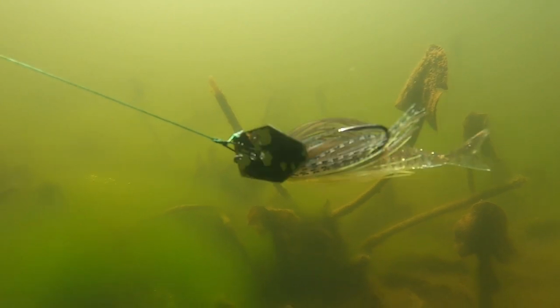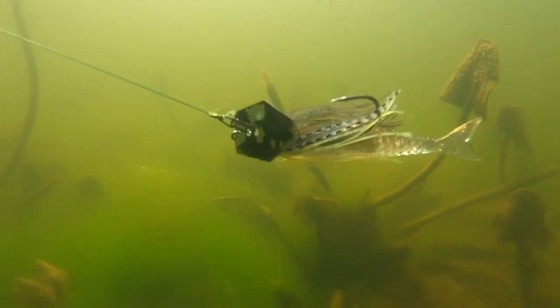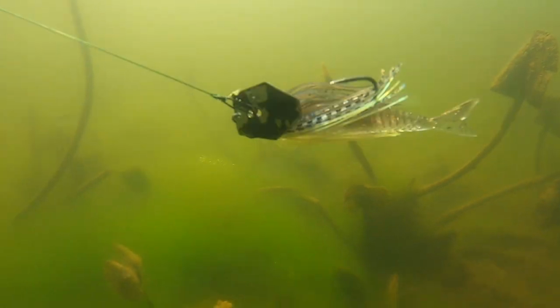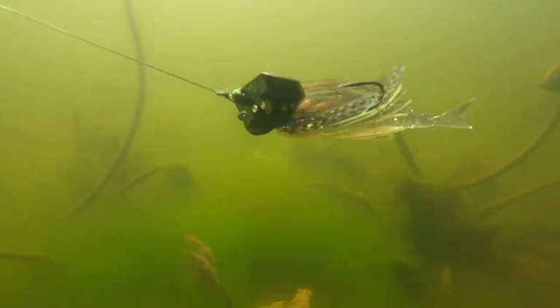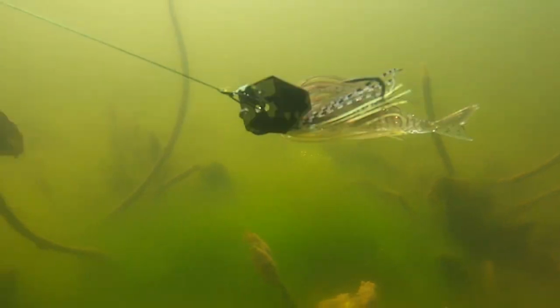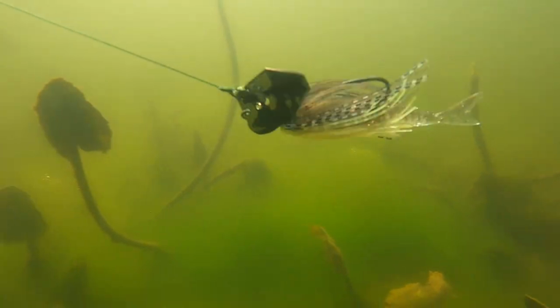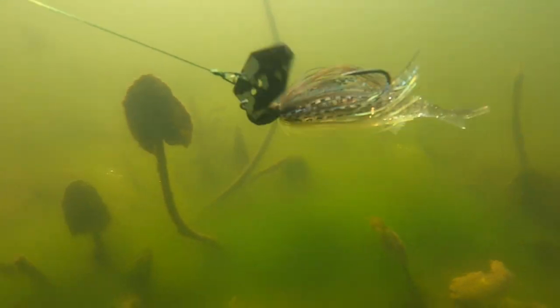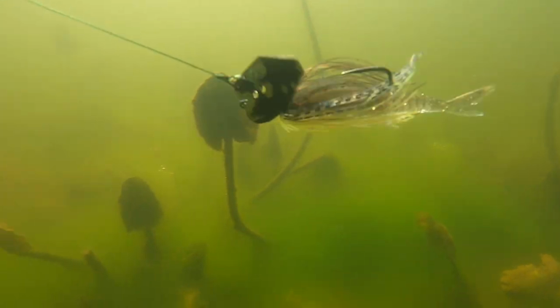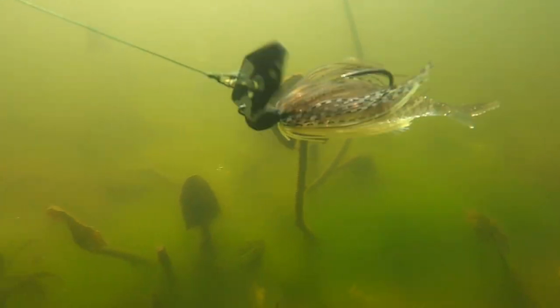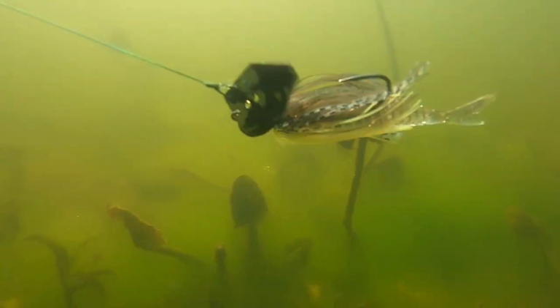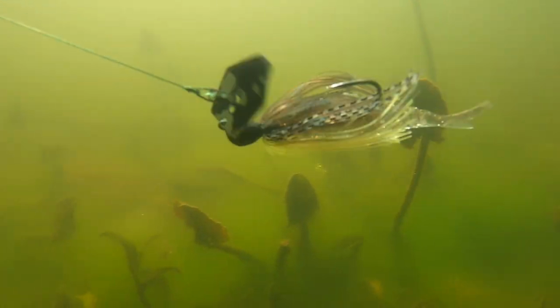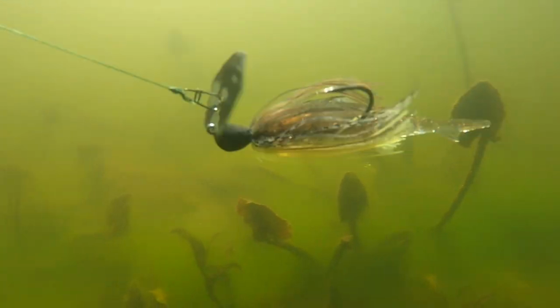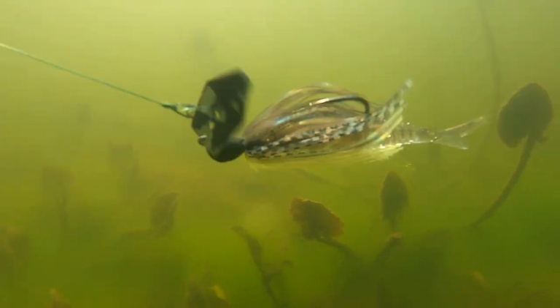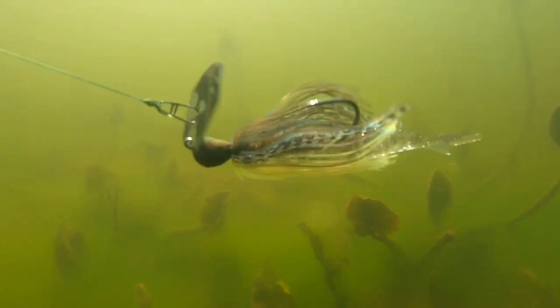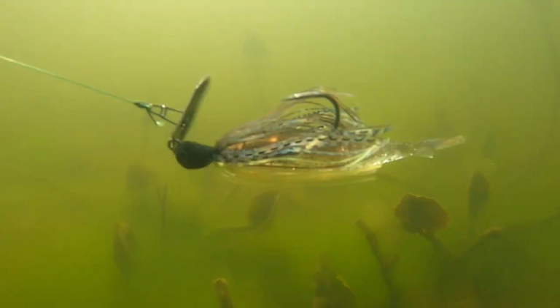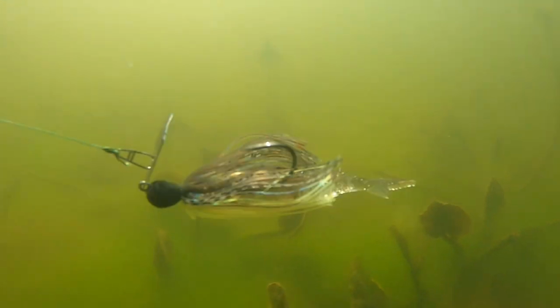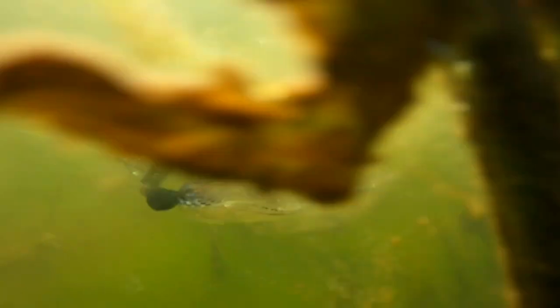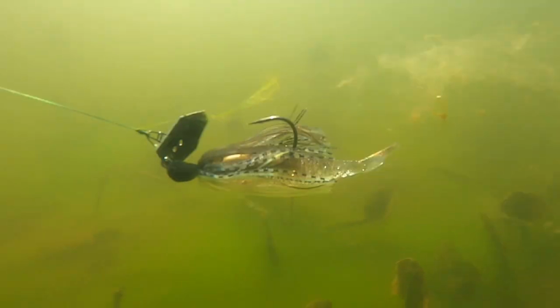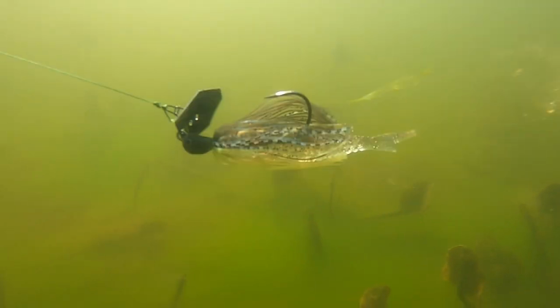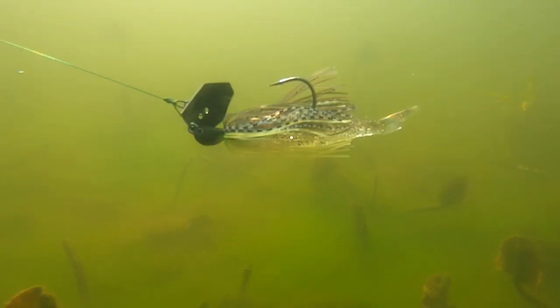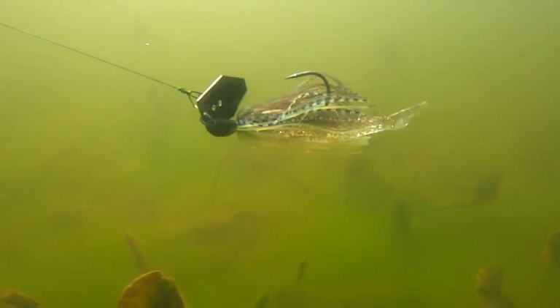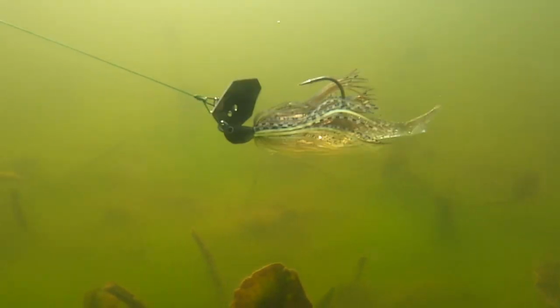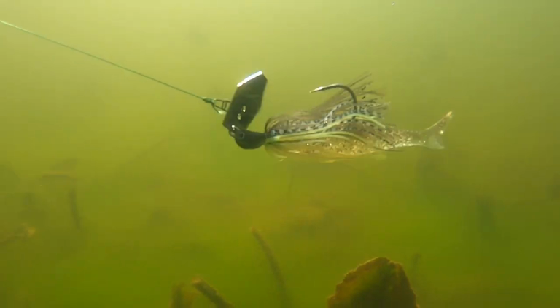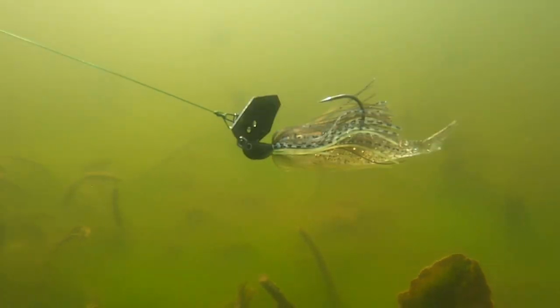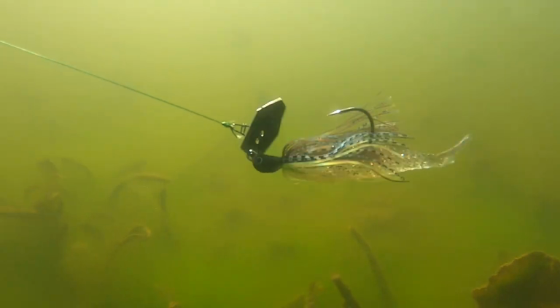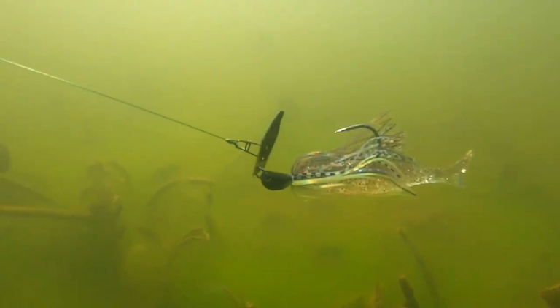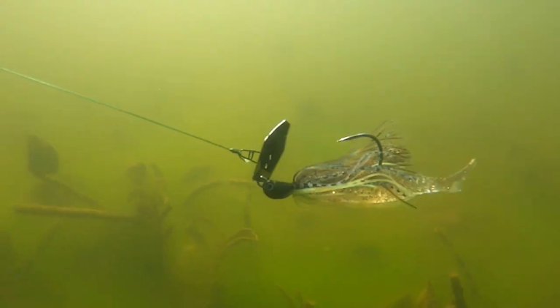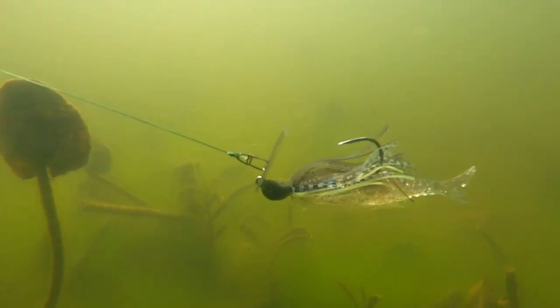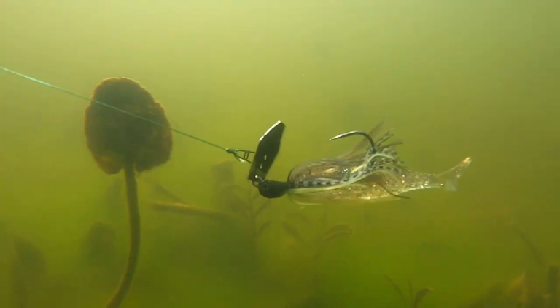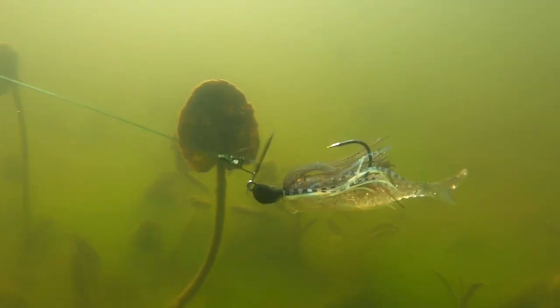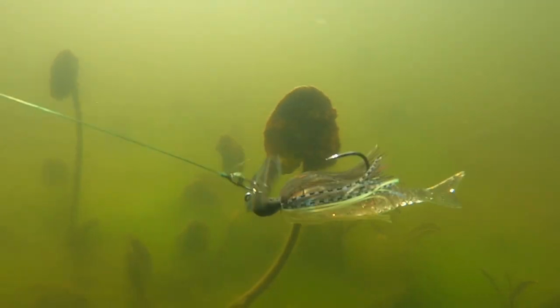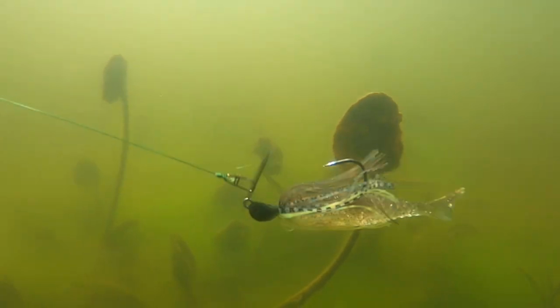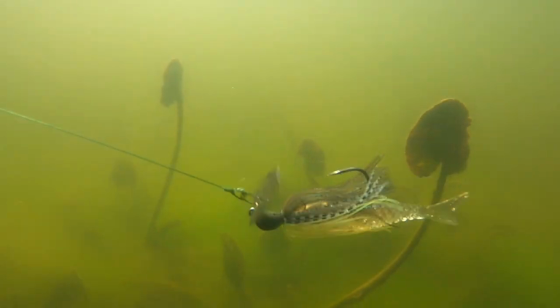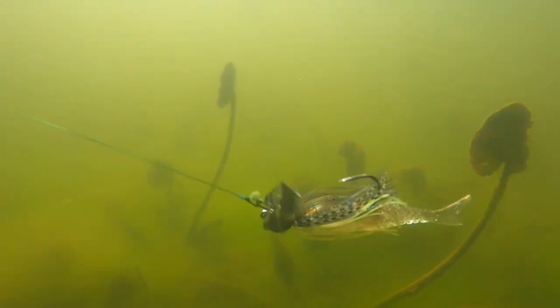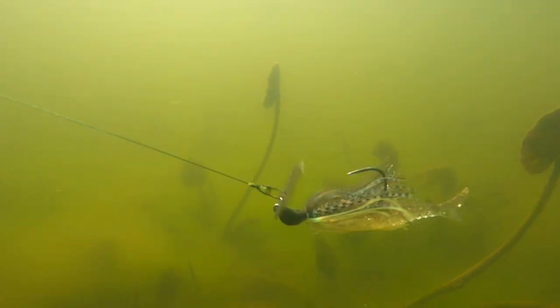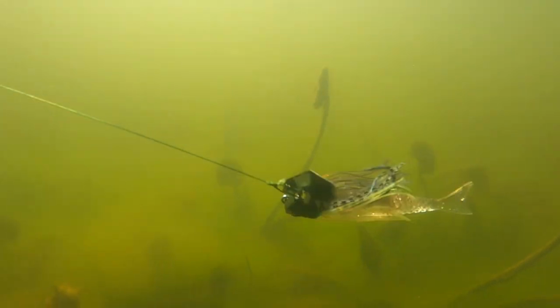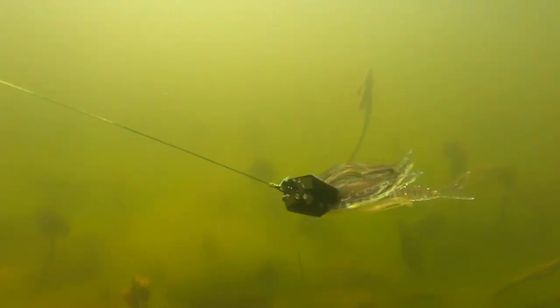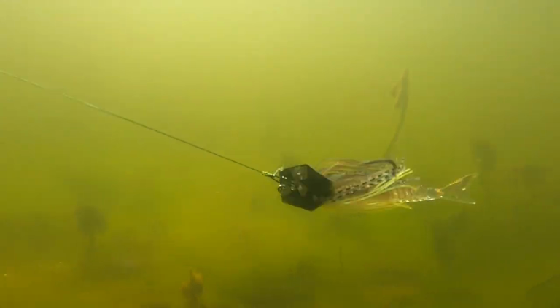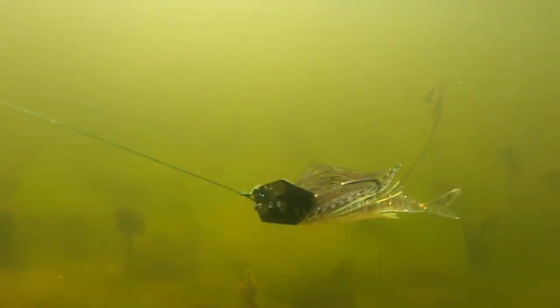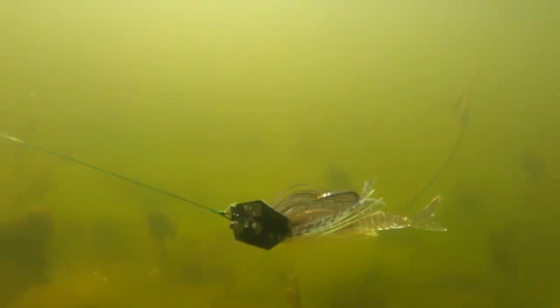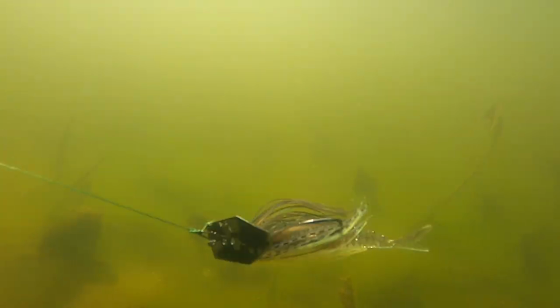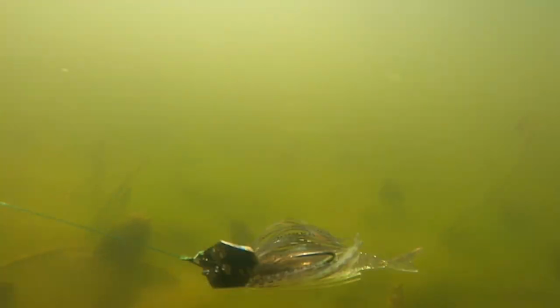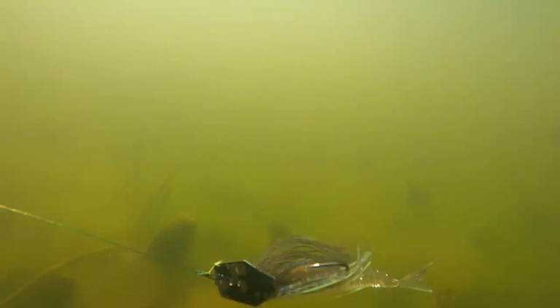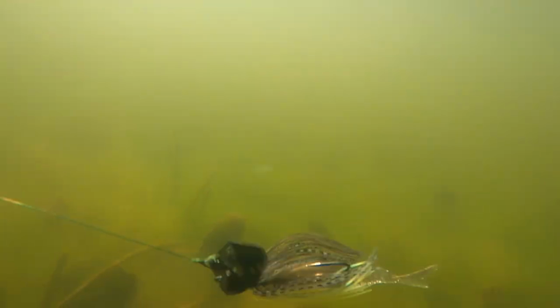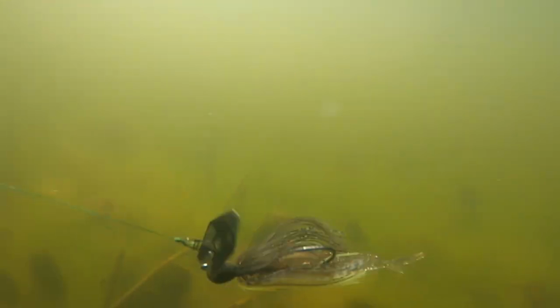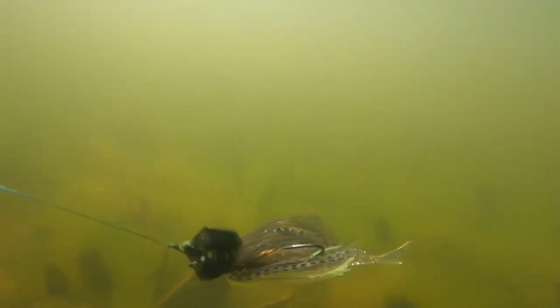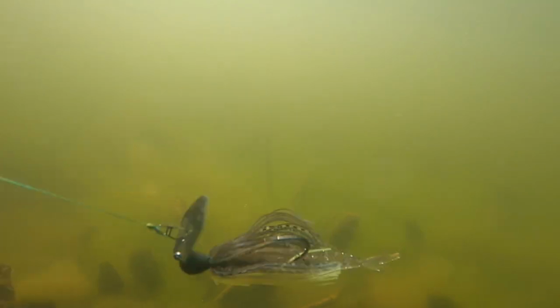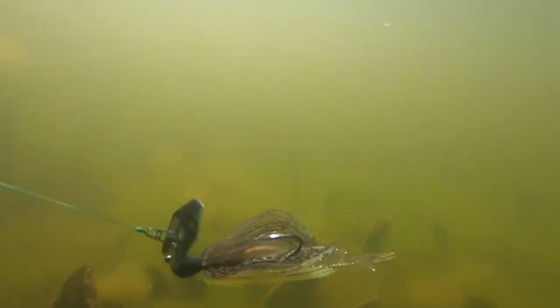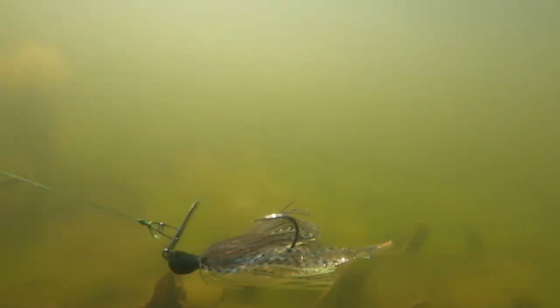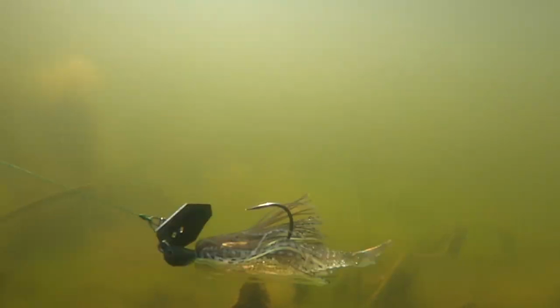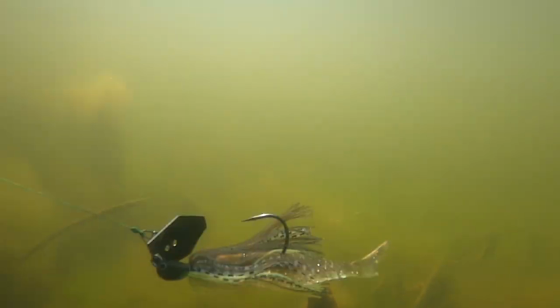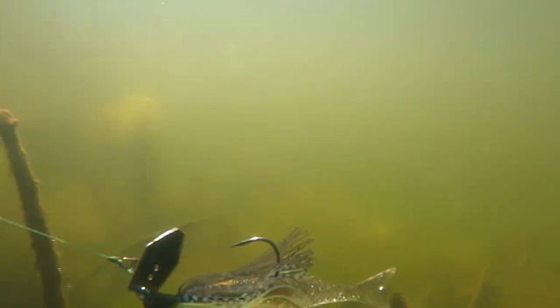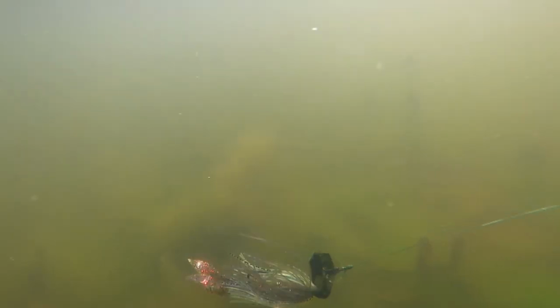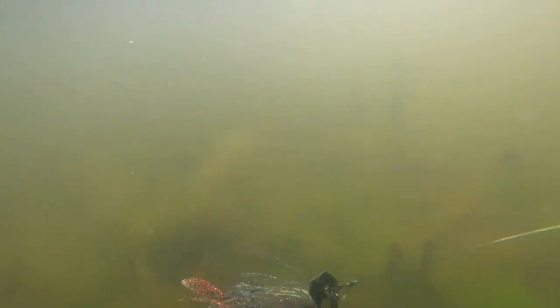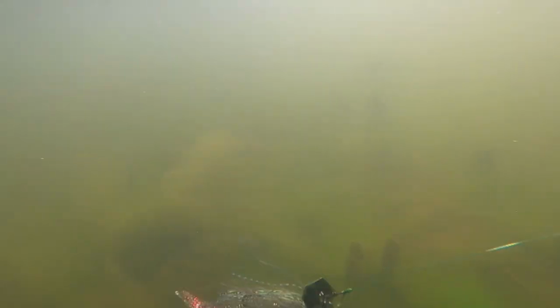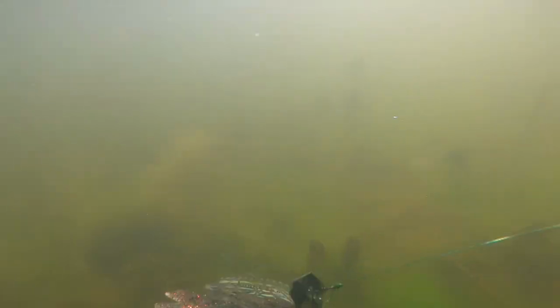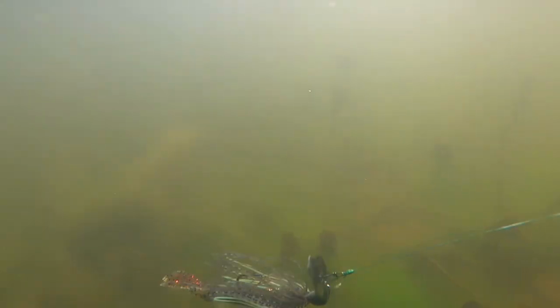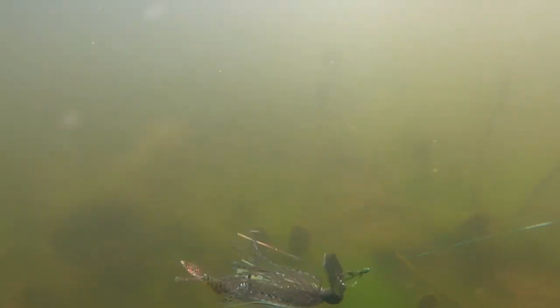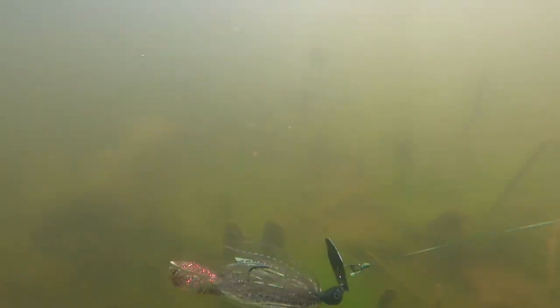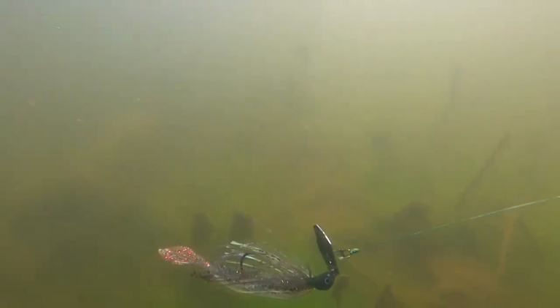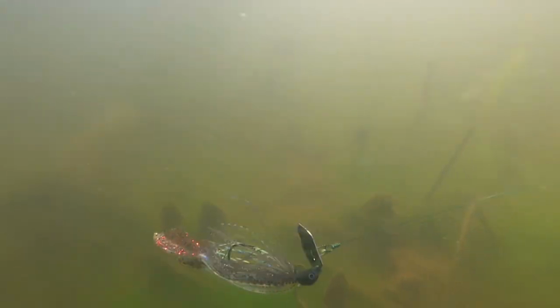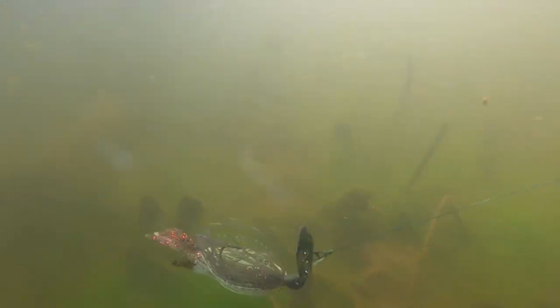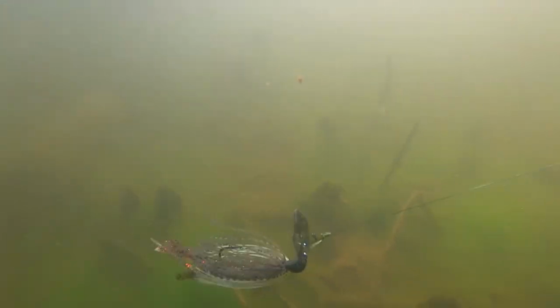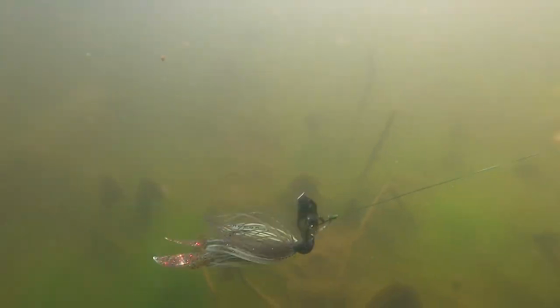Once again, I'm throwing this Jackhammer up in the trash and bringing it out, and it cleans itself off and goes through really good.